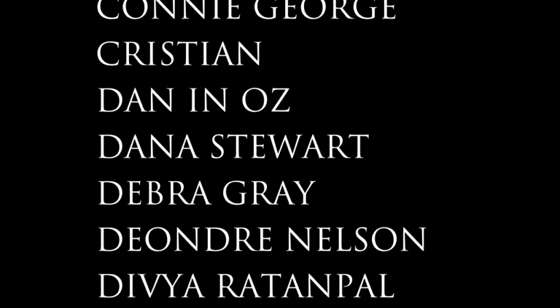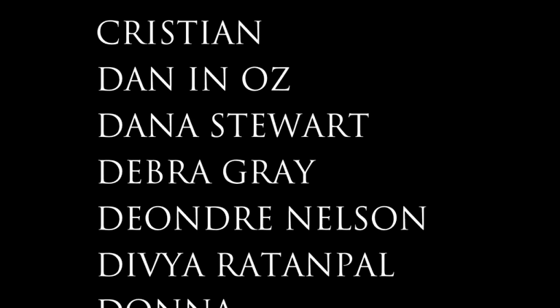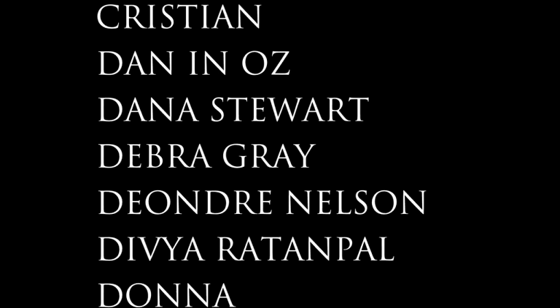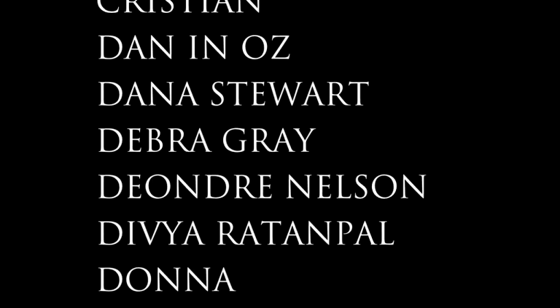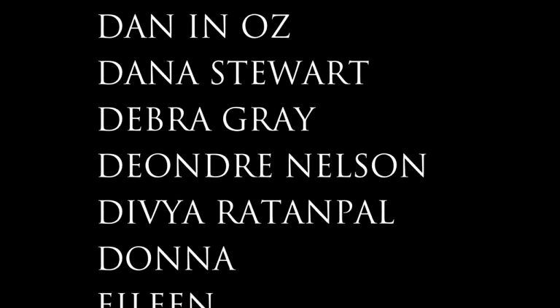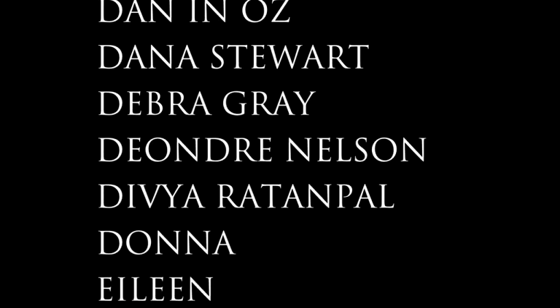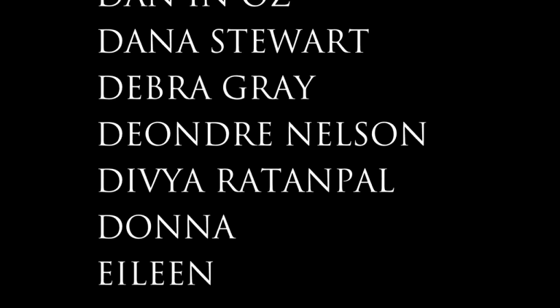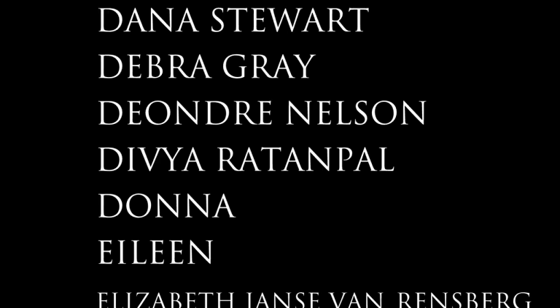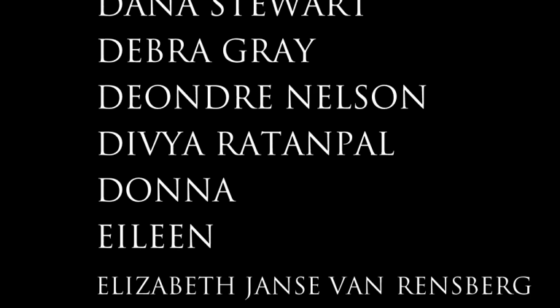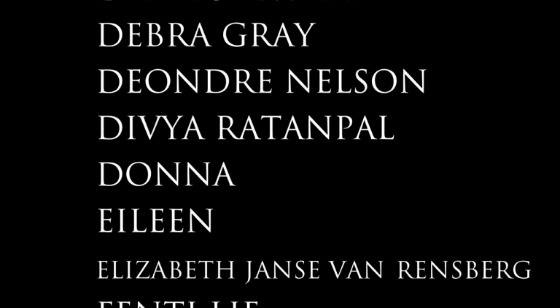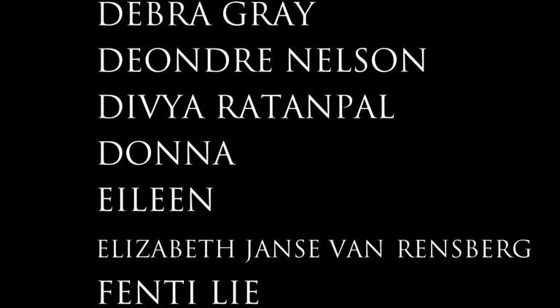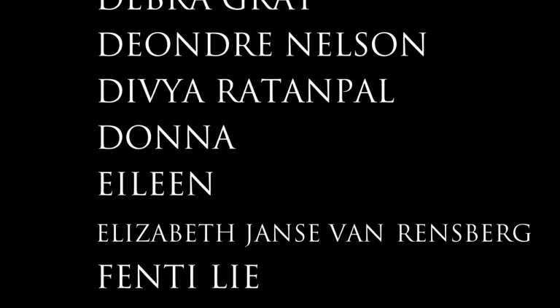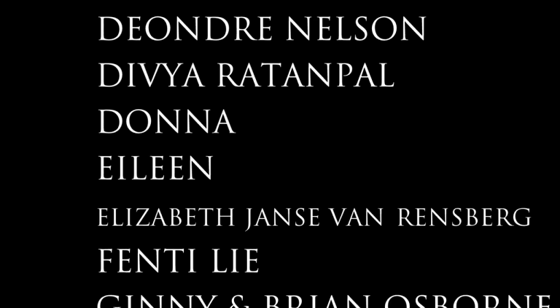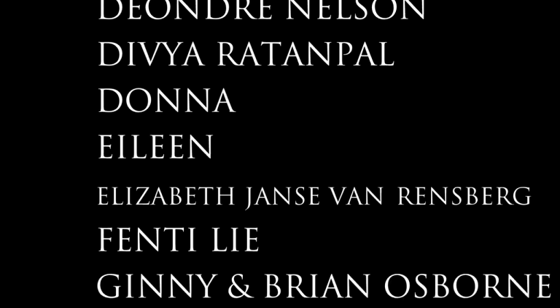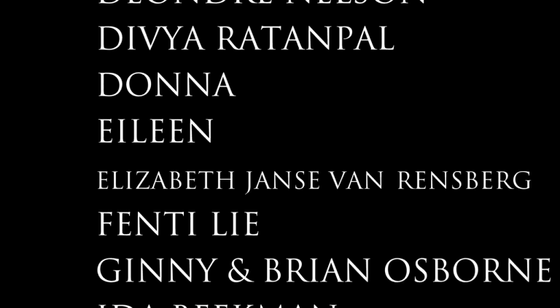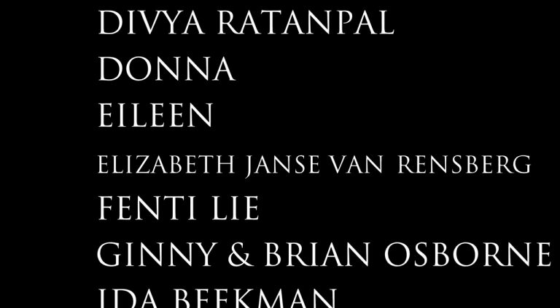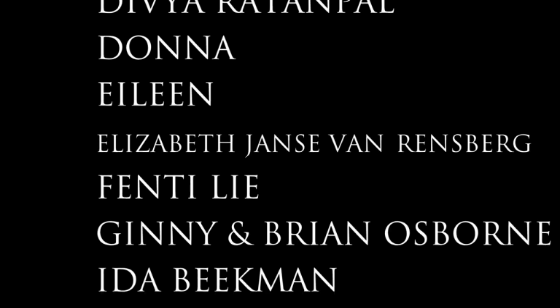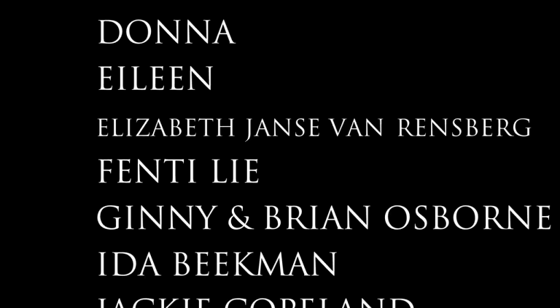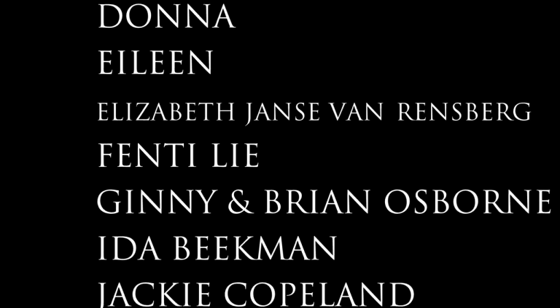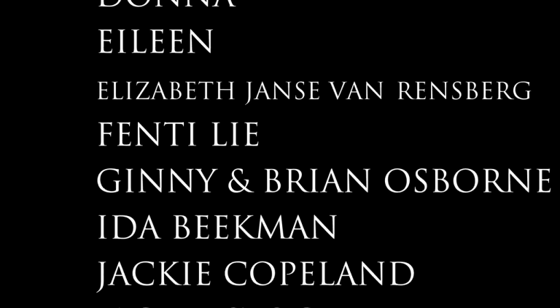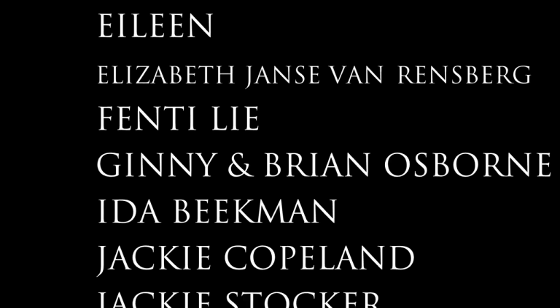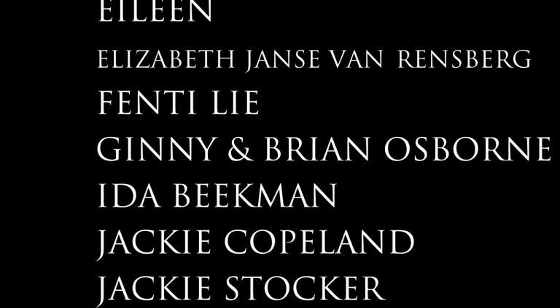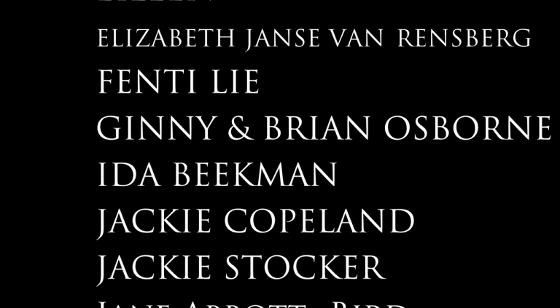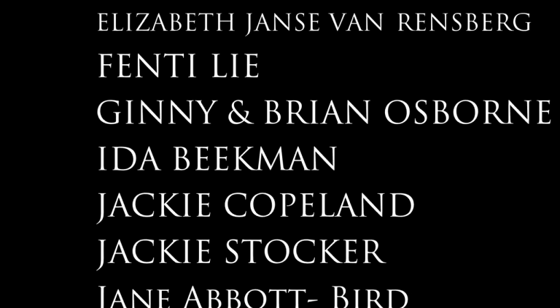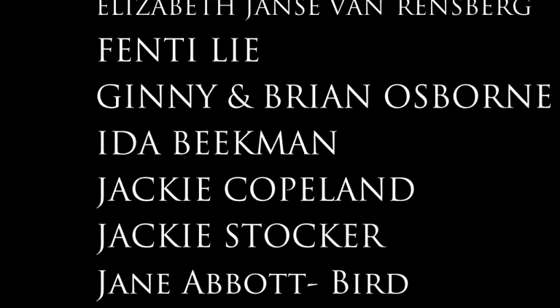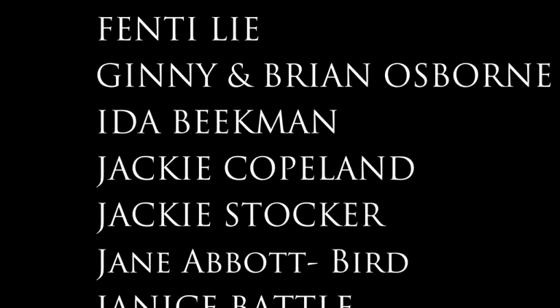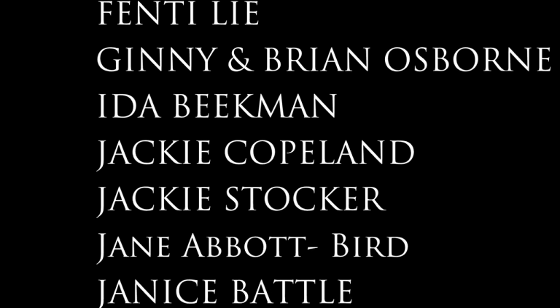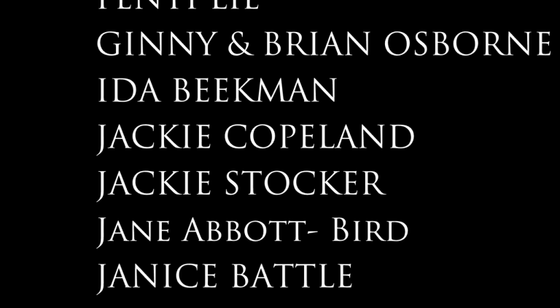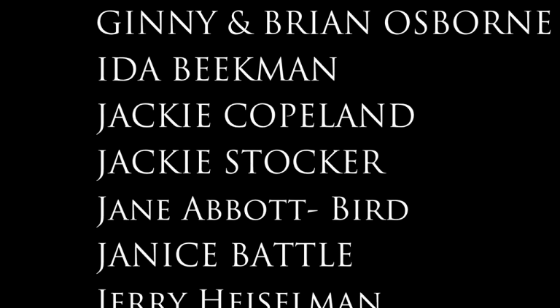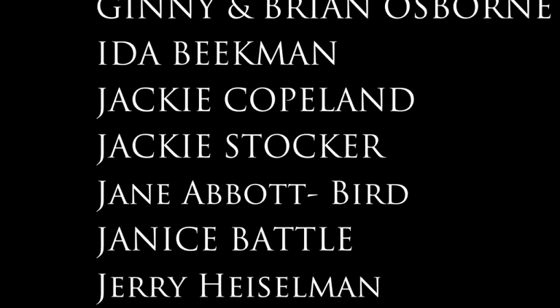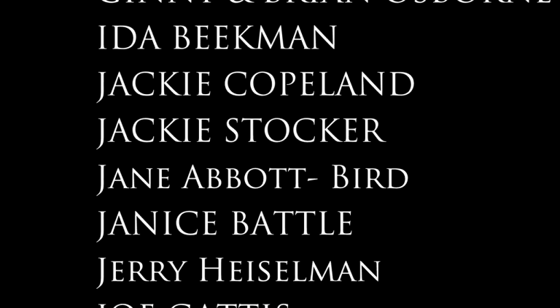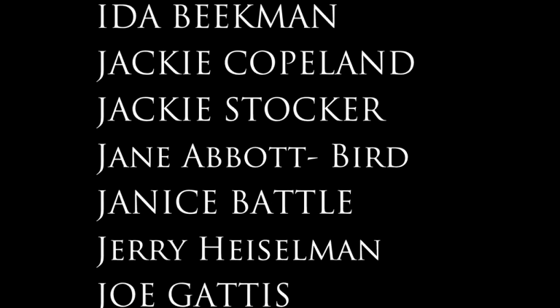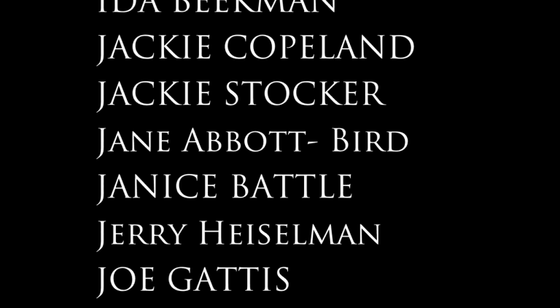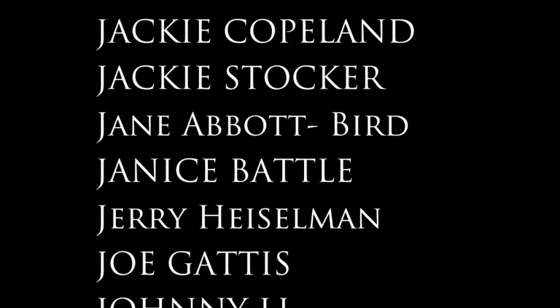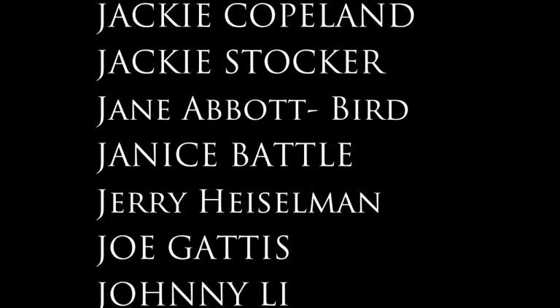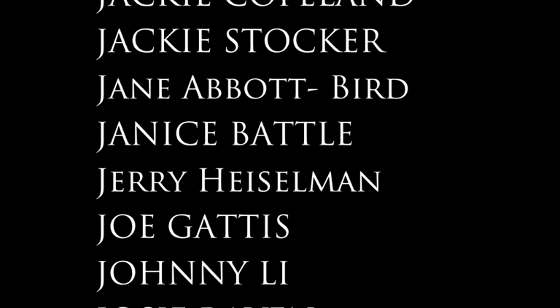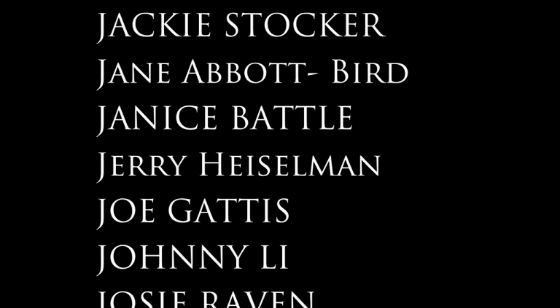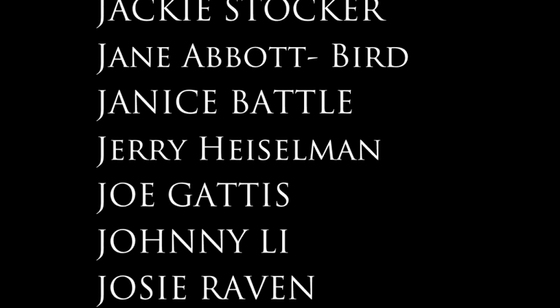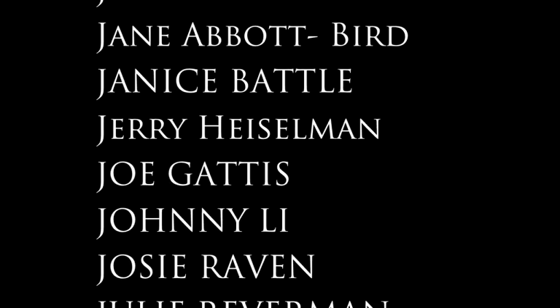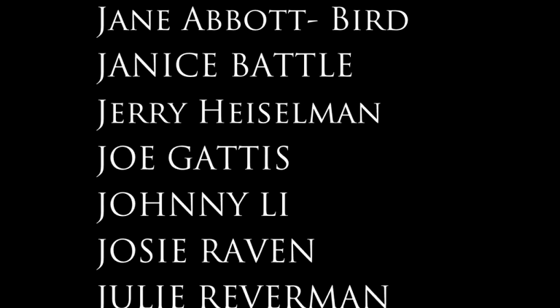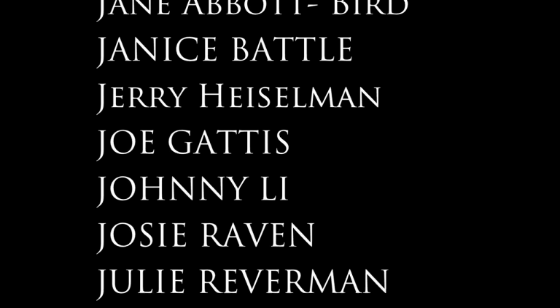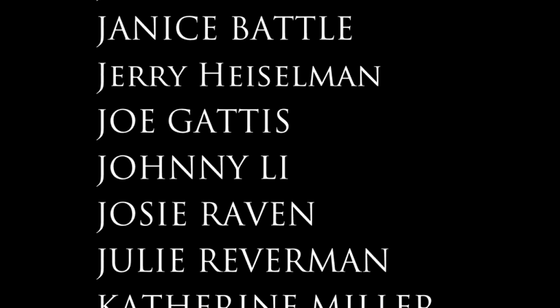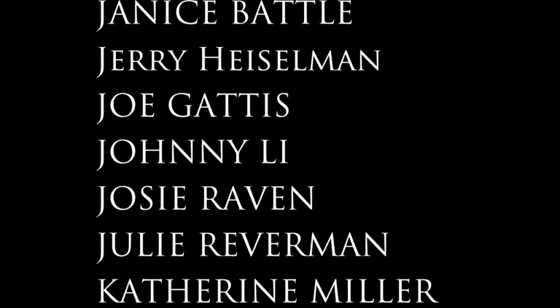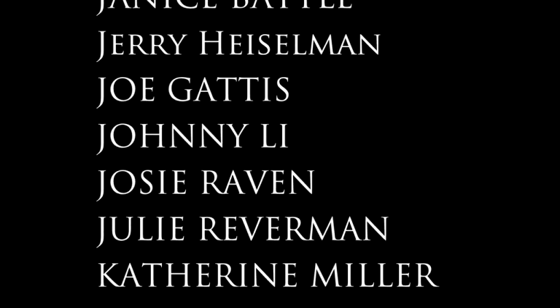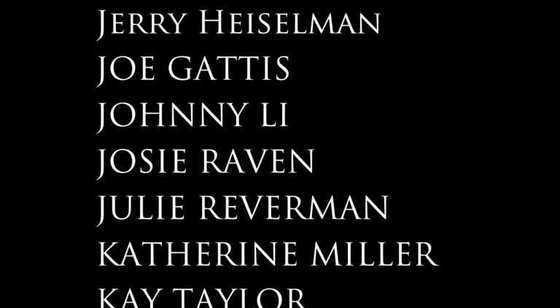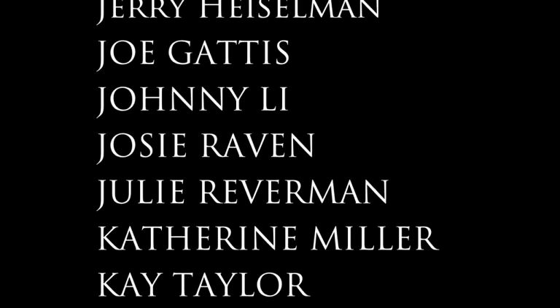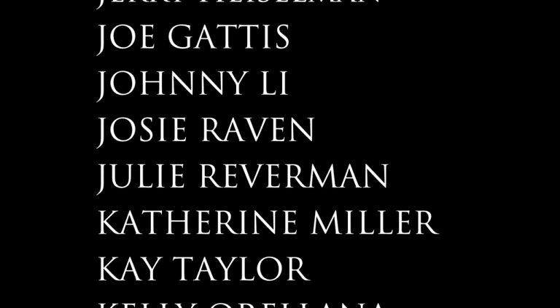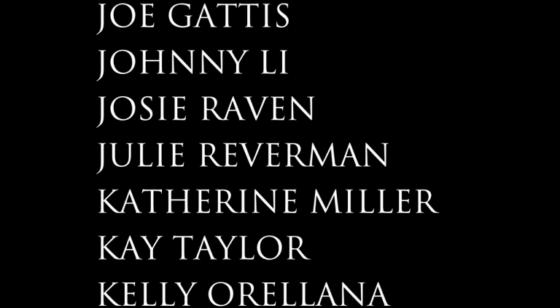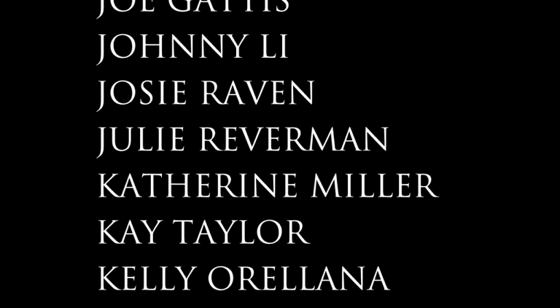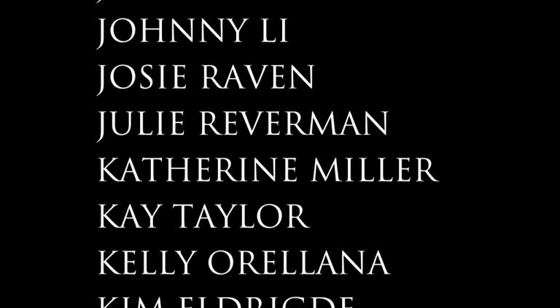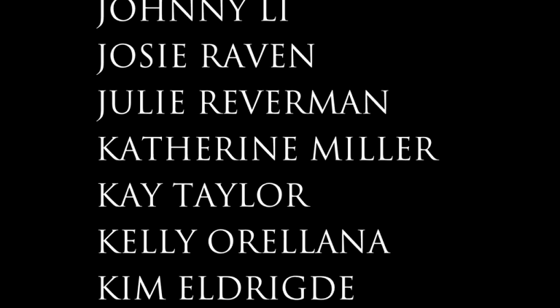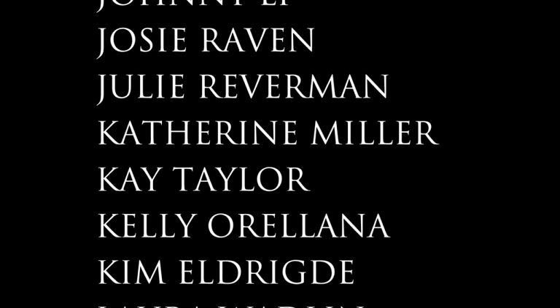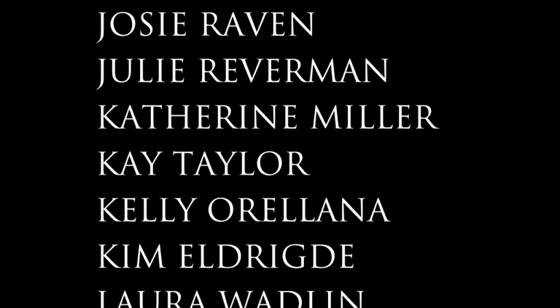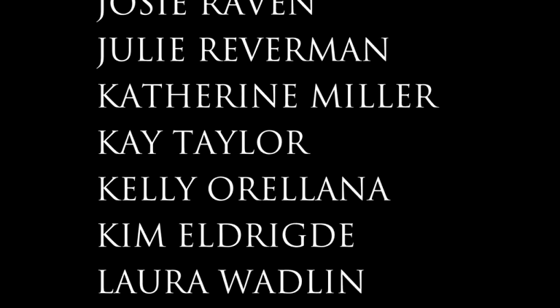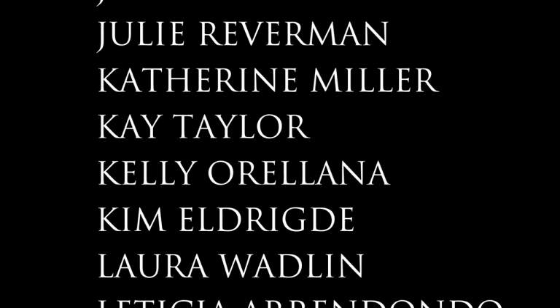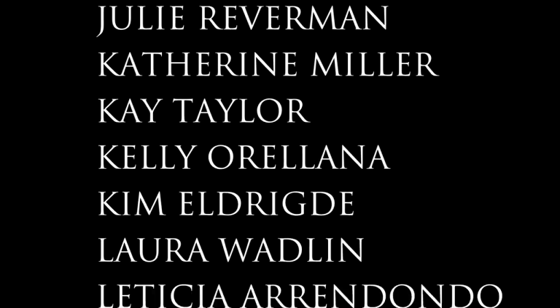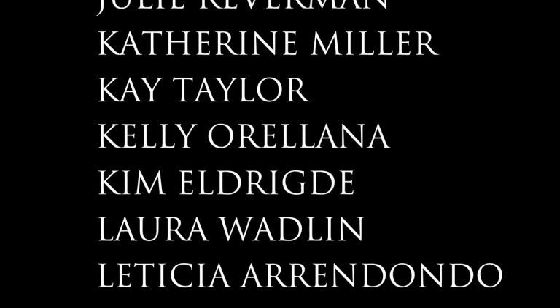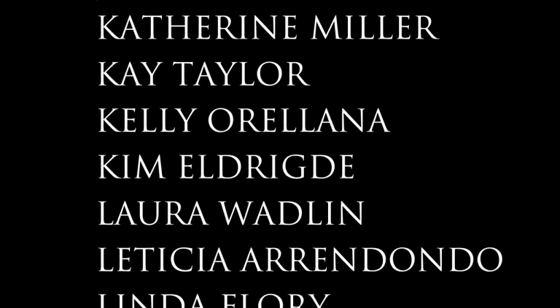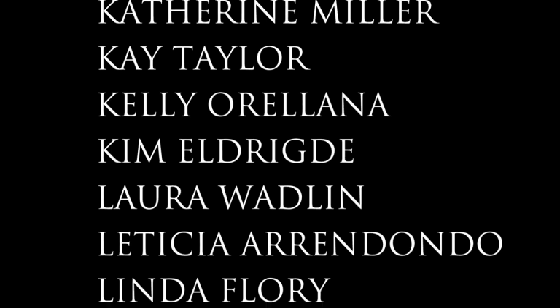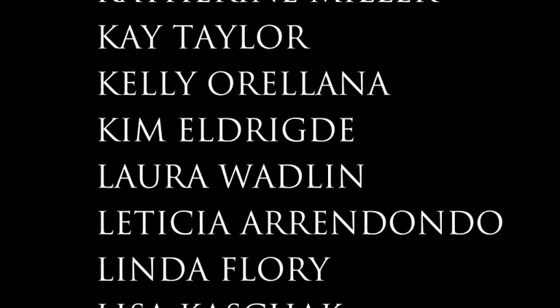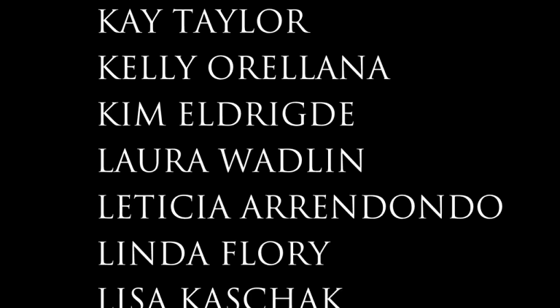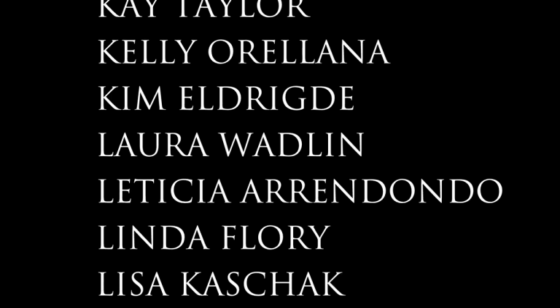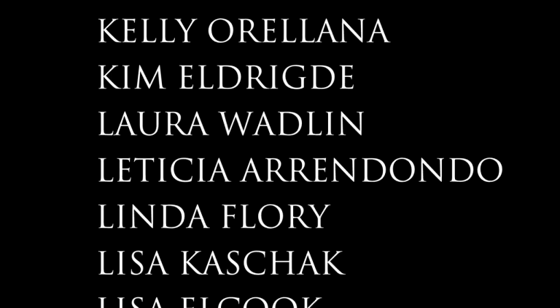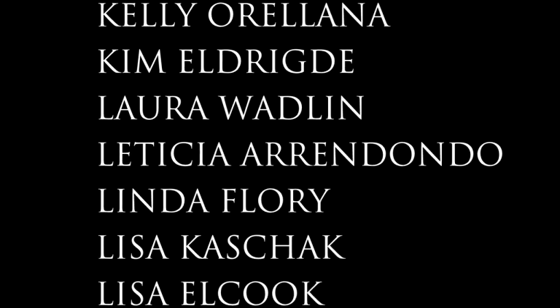Alright everyone, thanks again for checking me out and watching my video. I'll see you all again really soon. Until then, happy baking — bye for now!